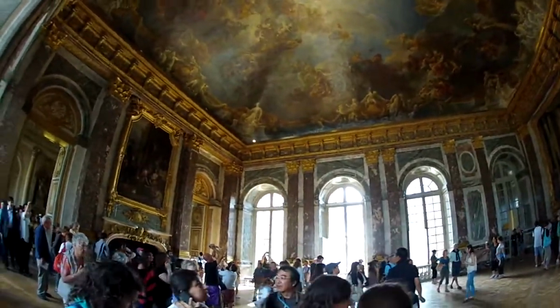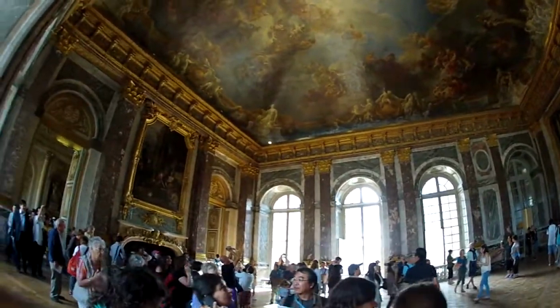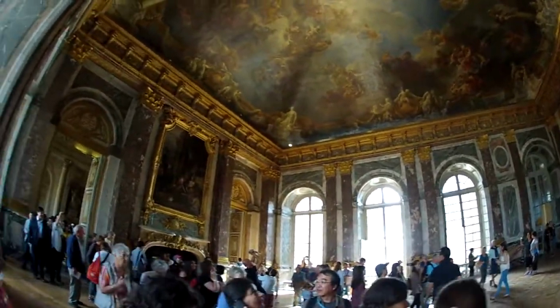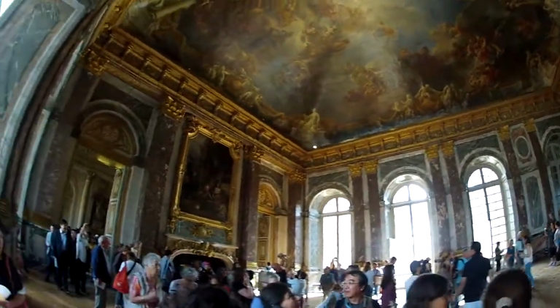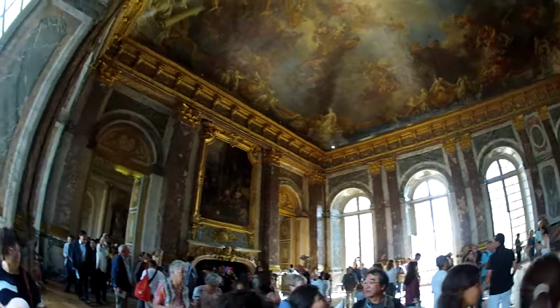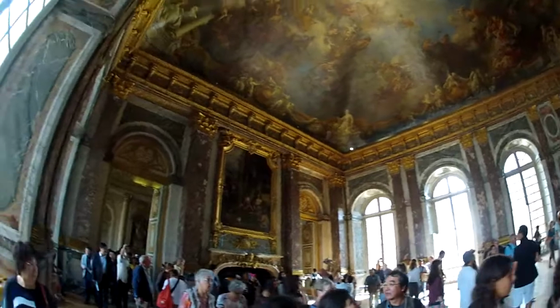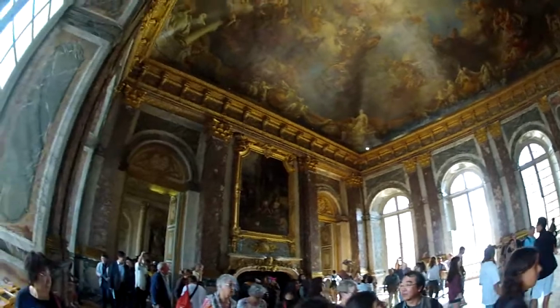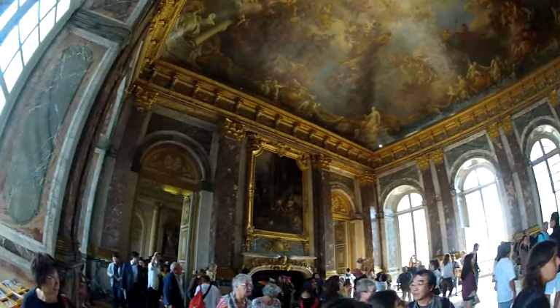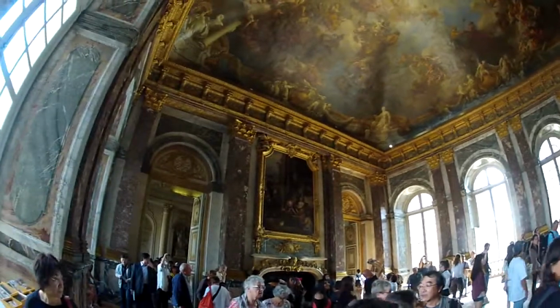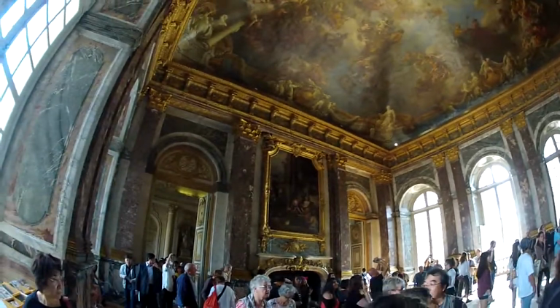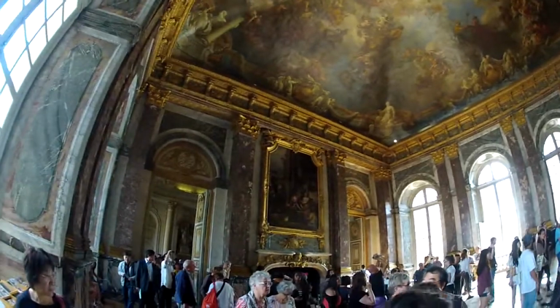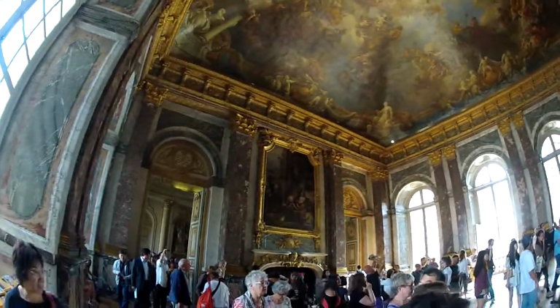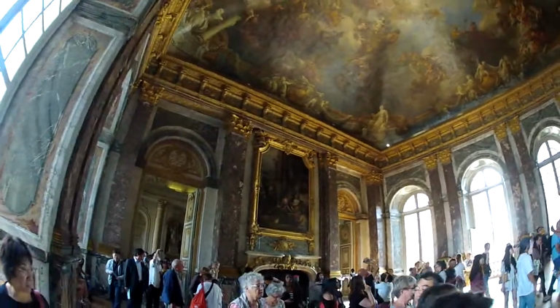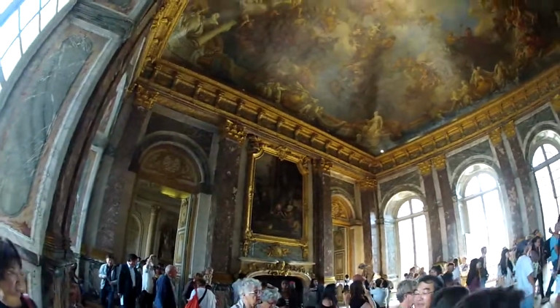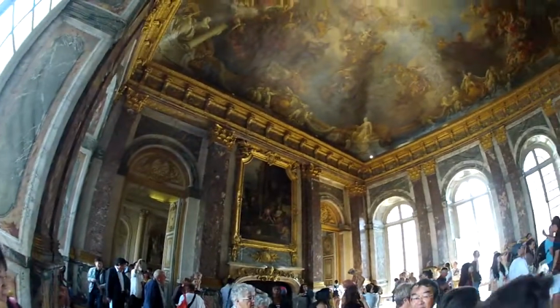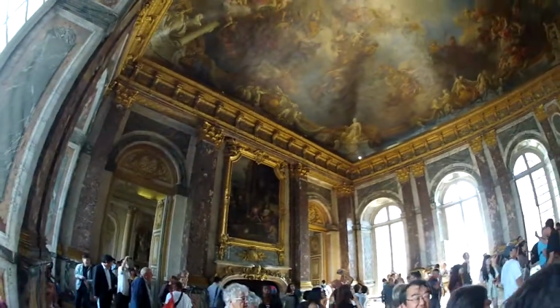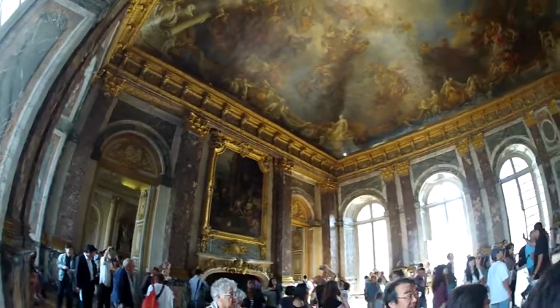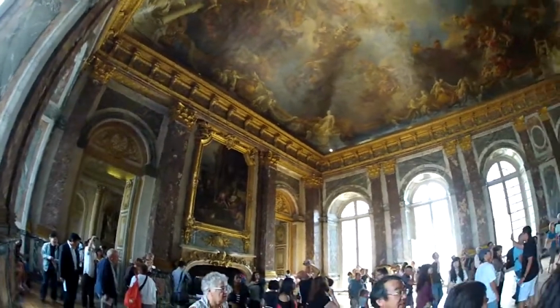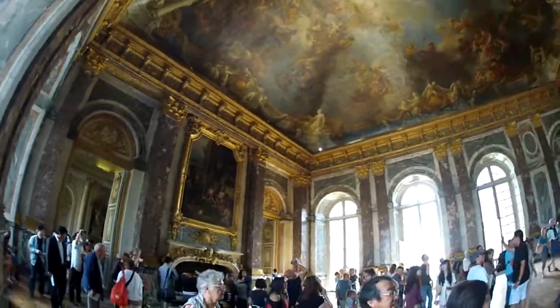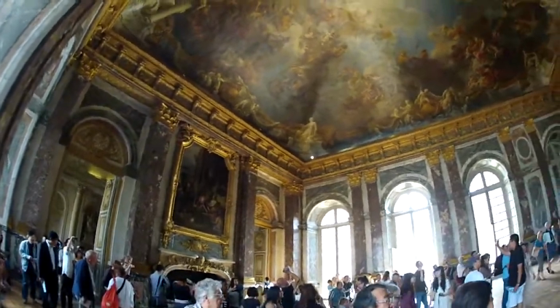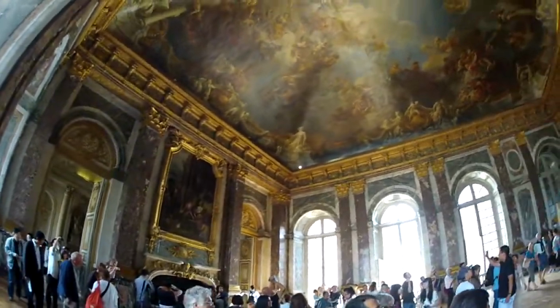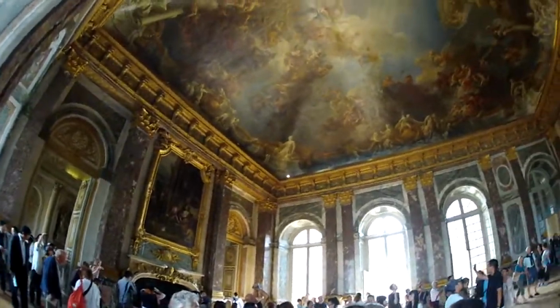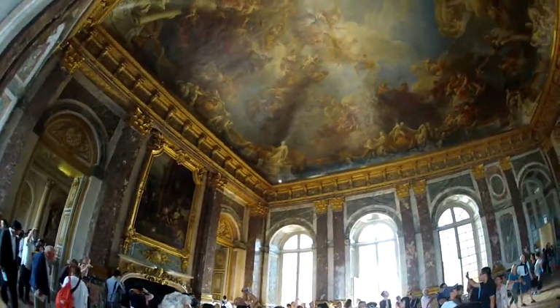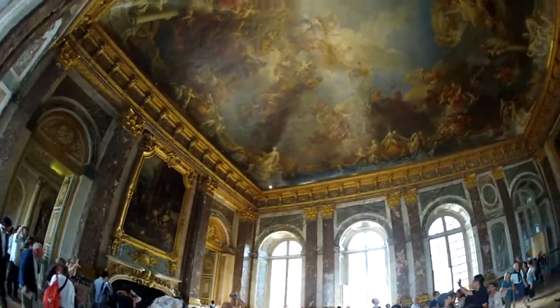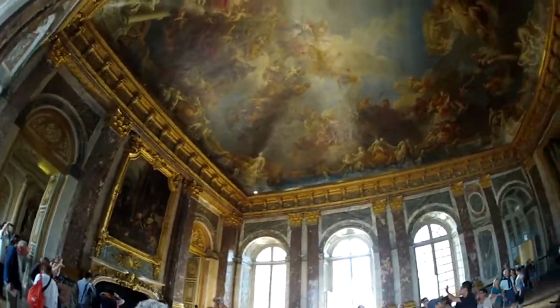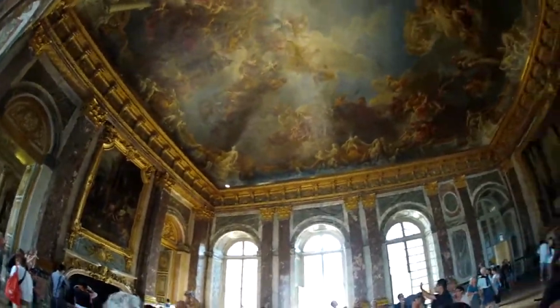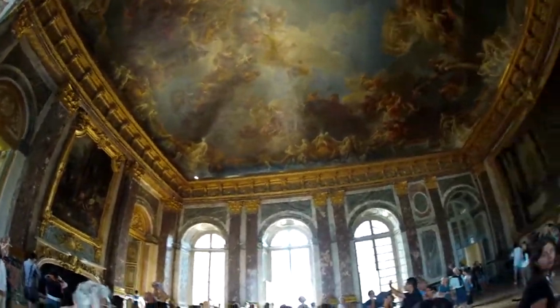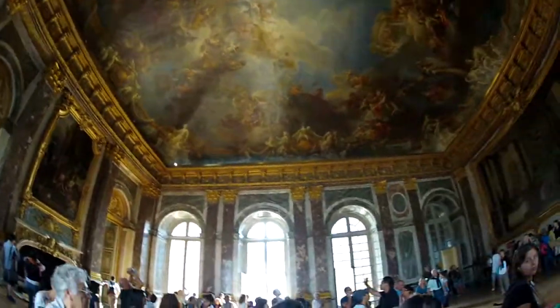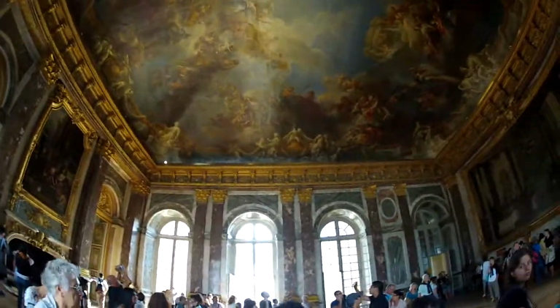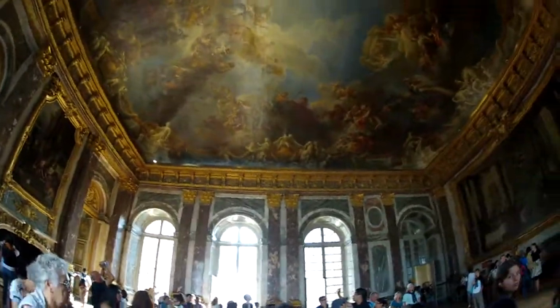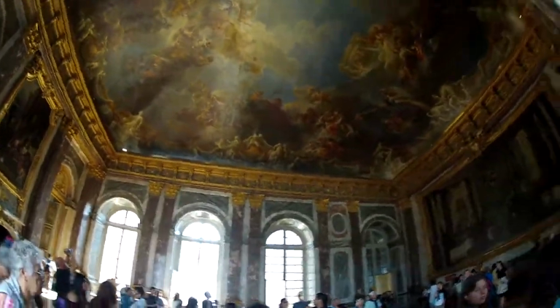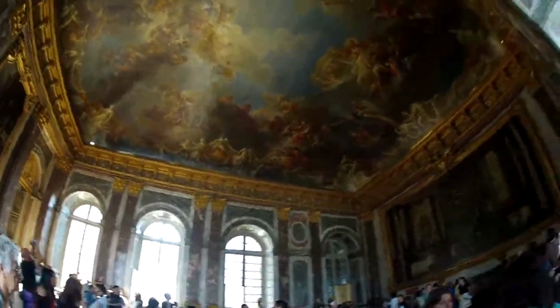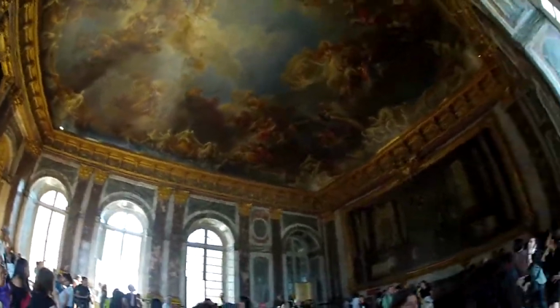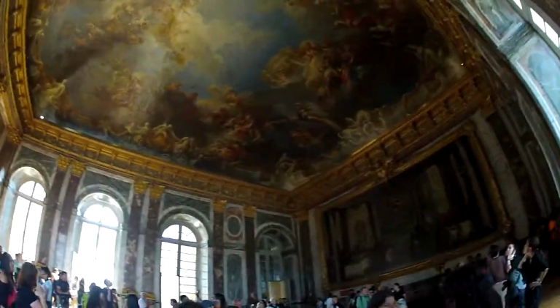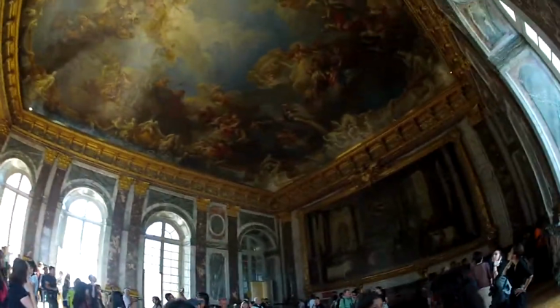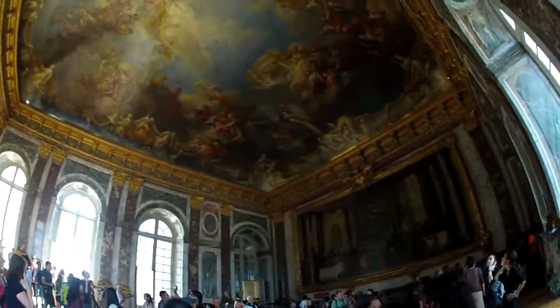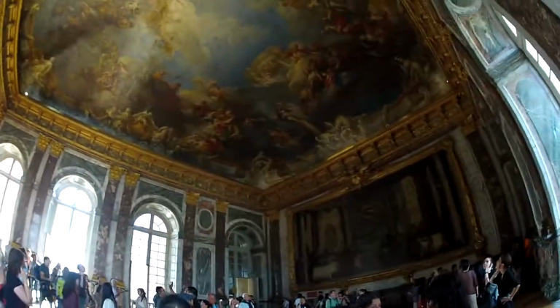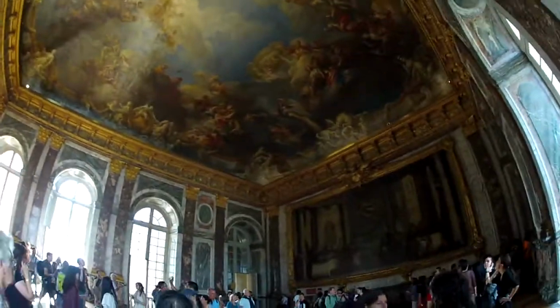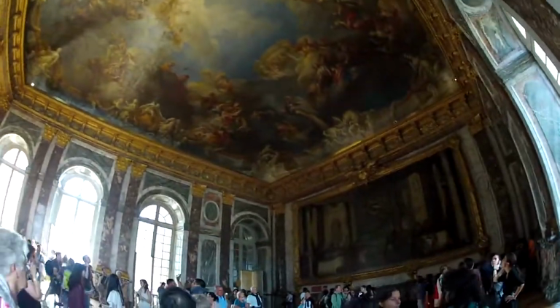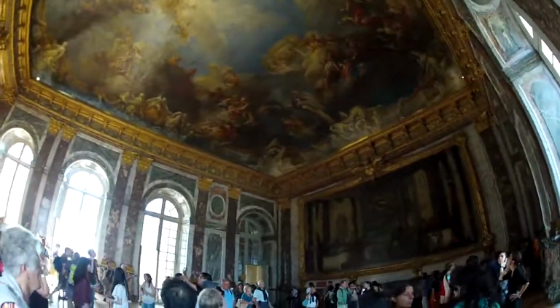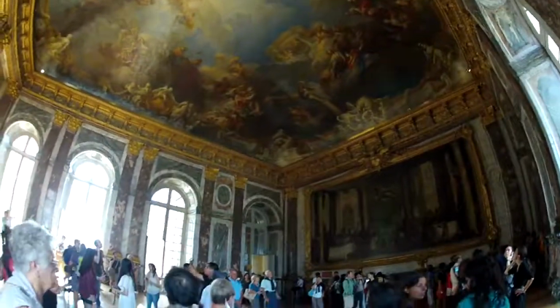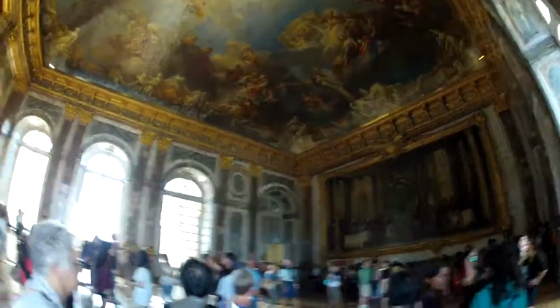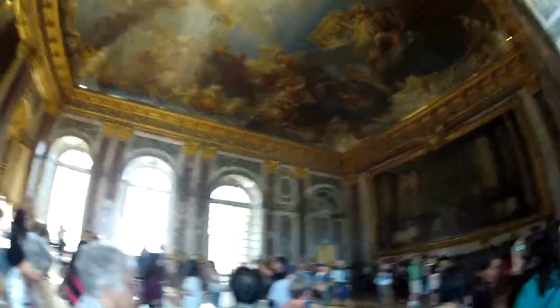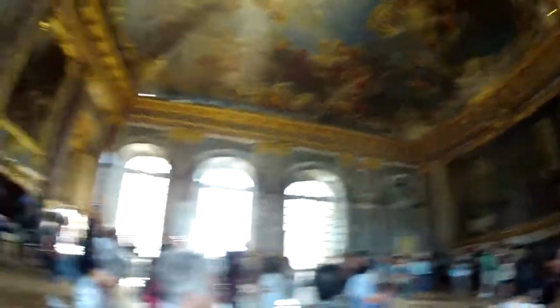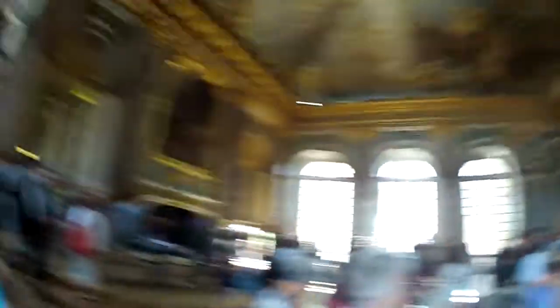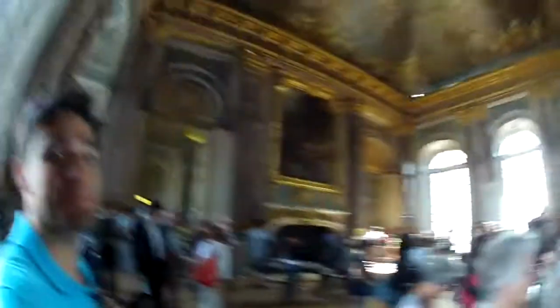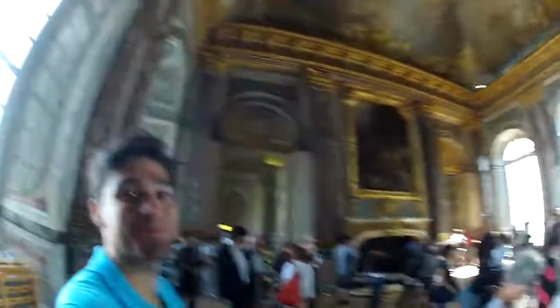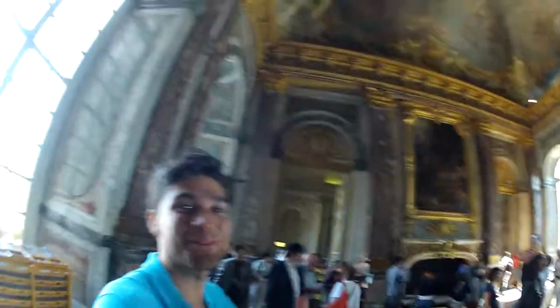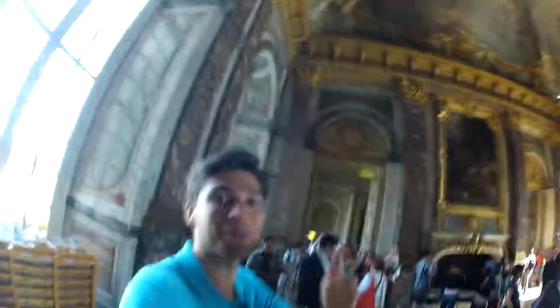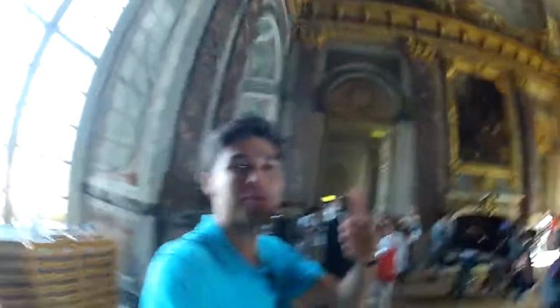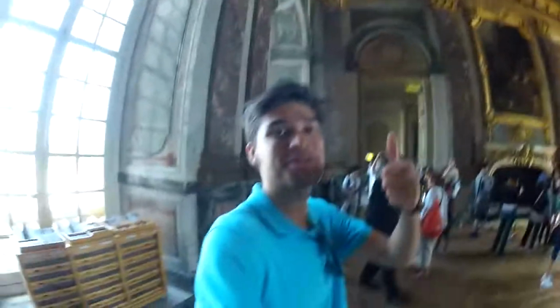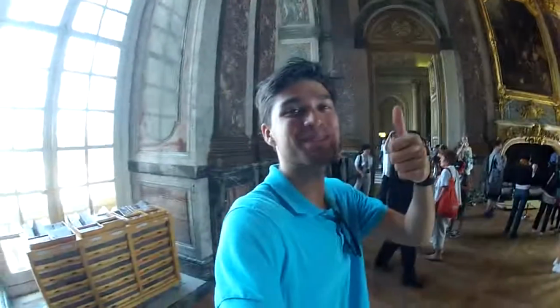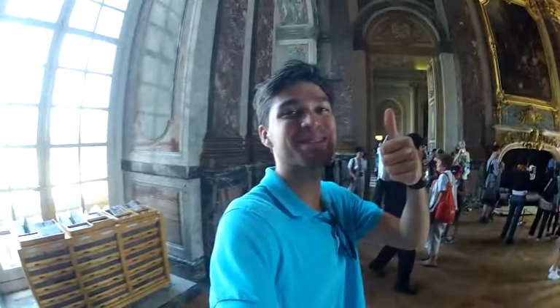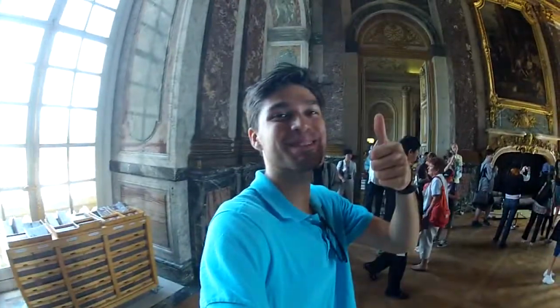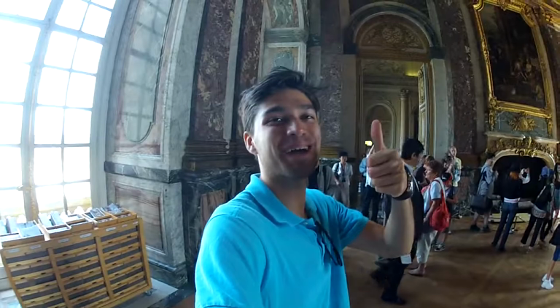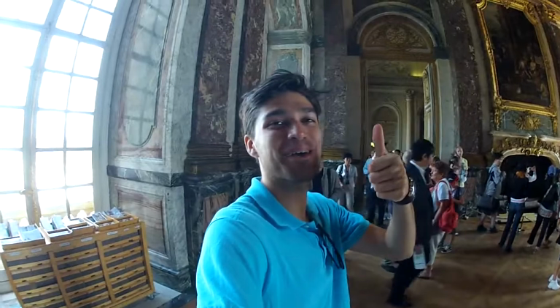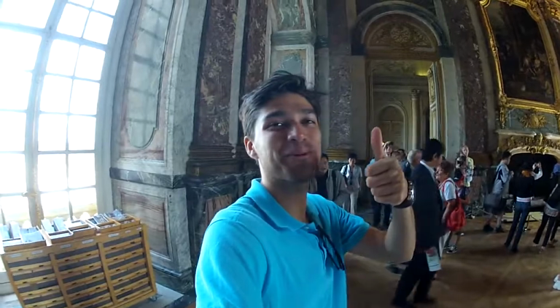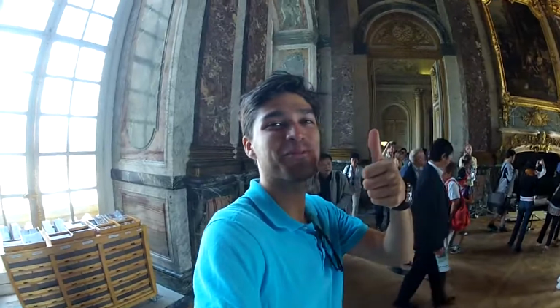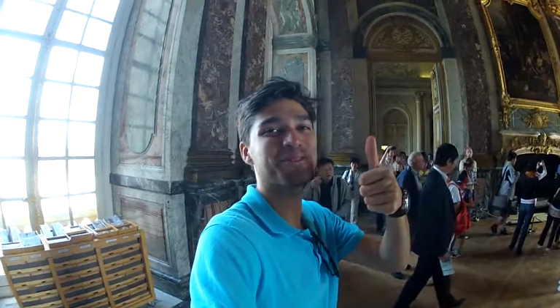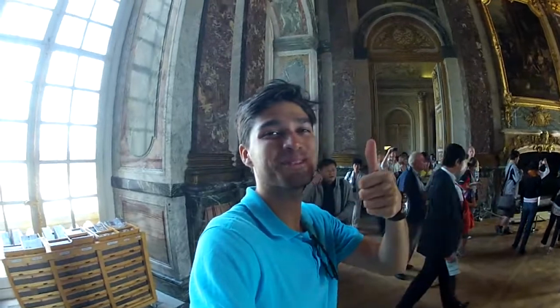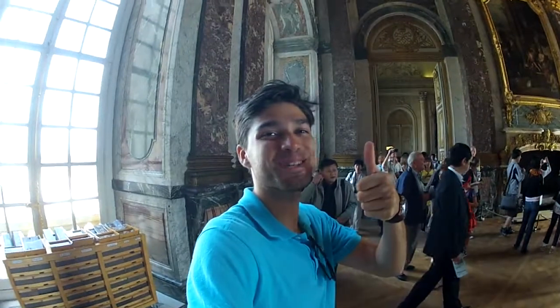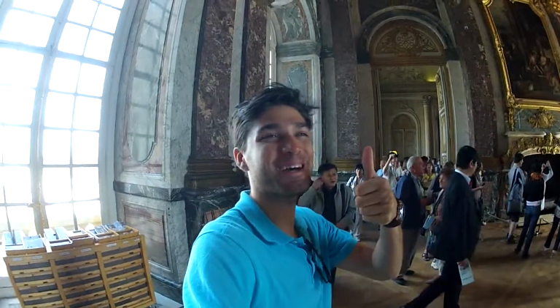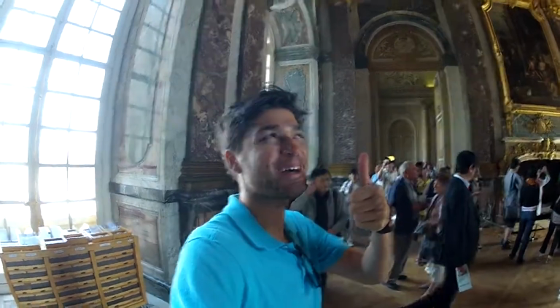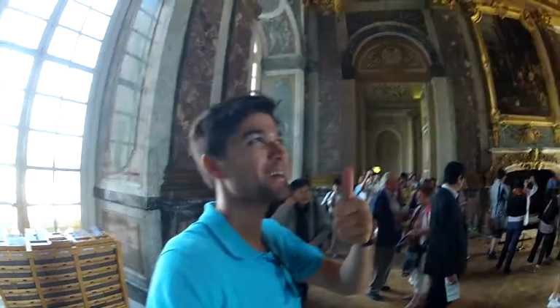Love what you've done with the place. Always a good time at Versailles.